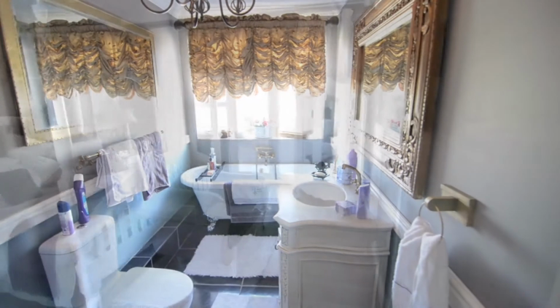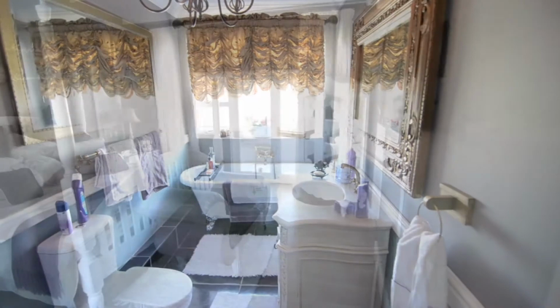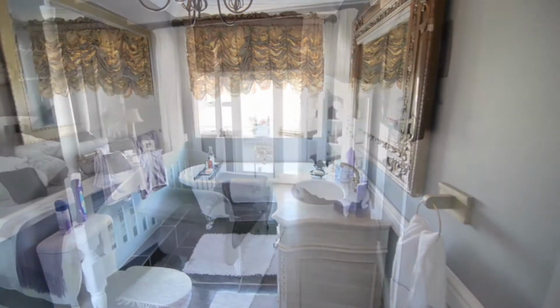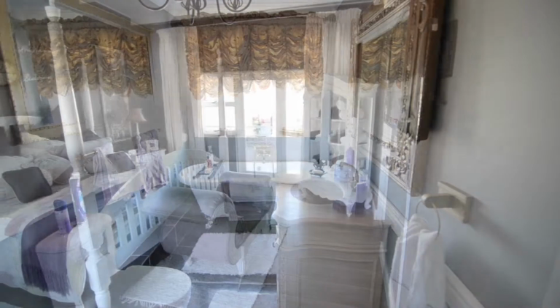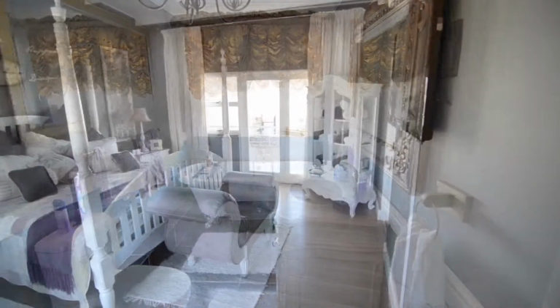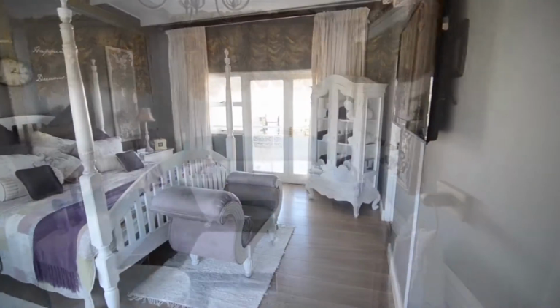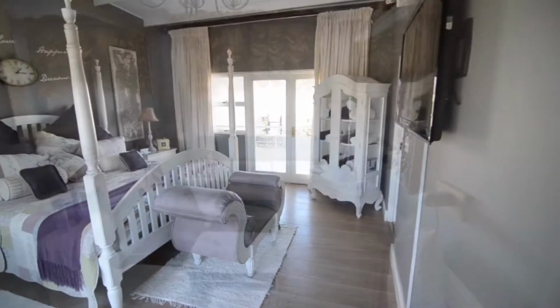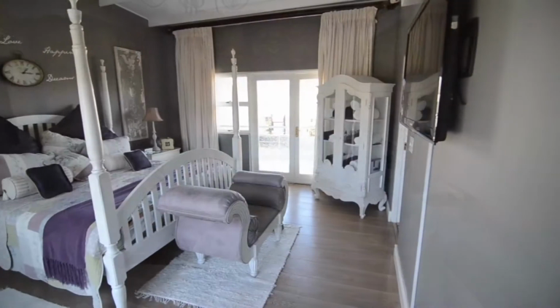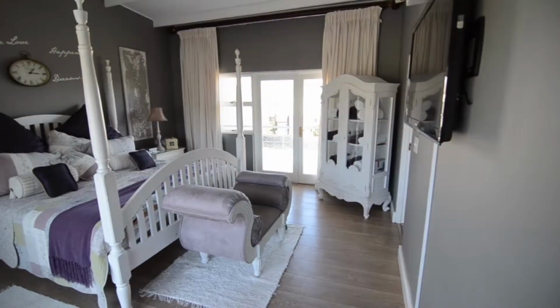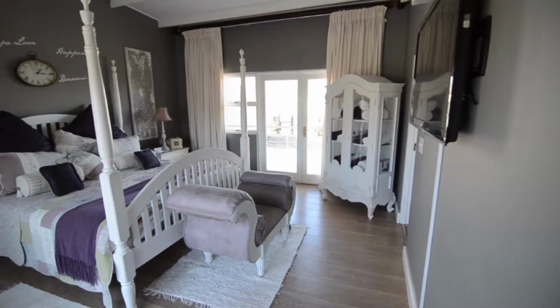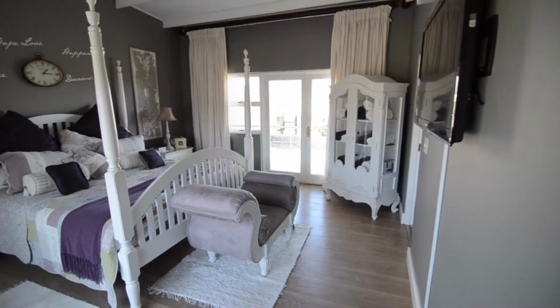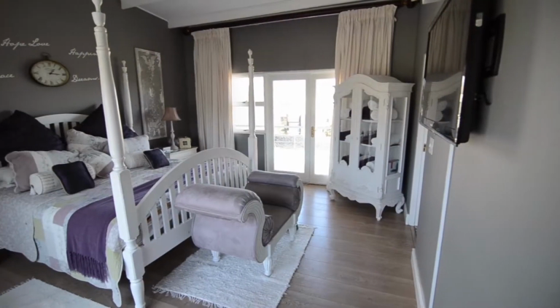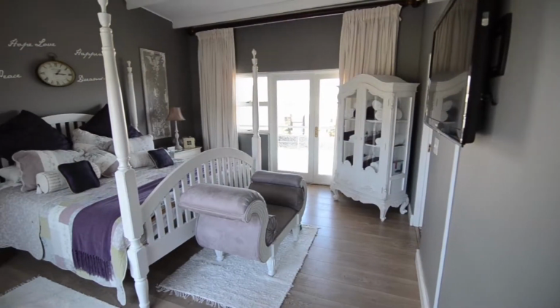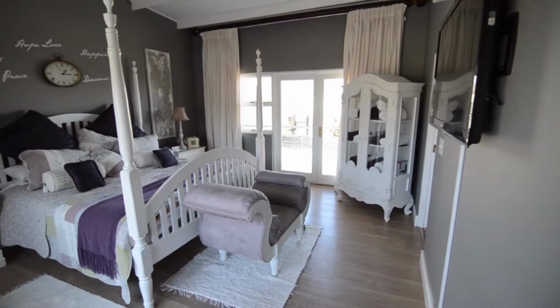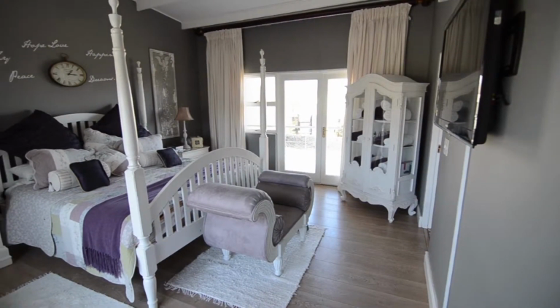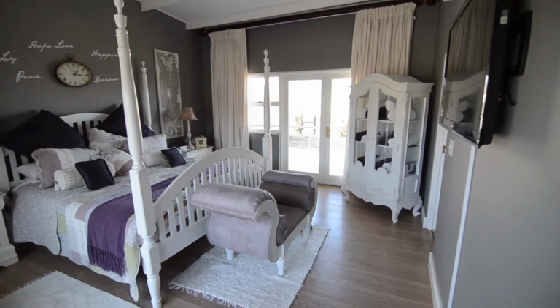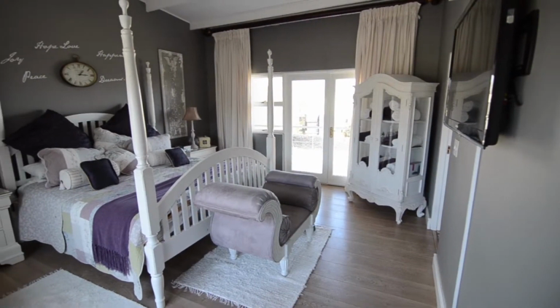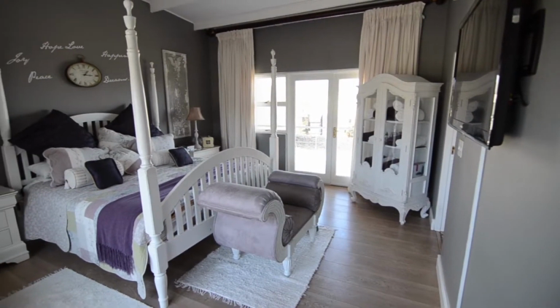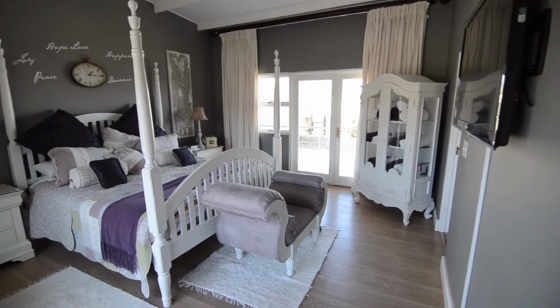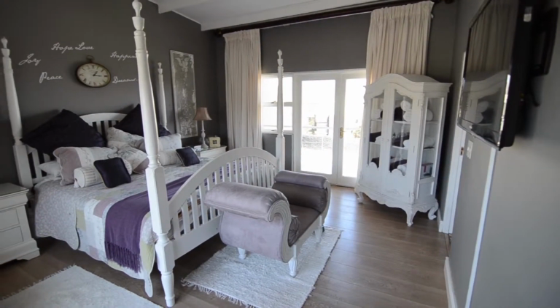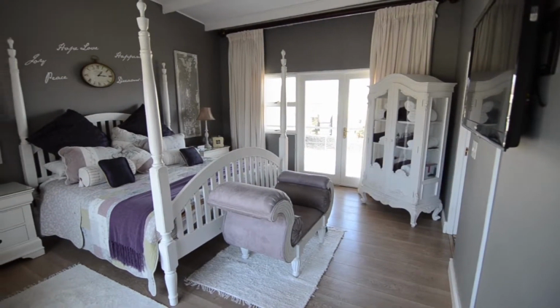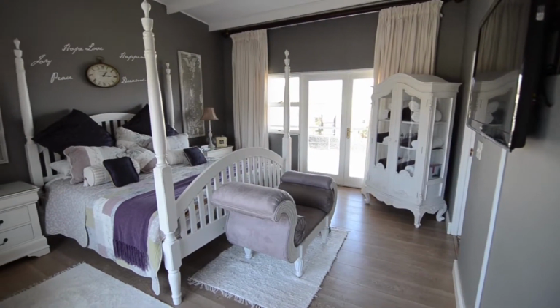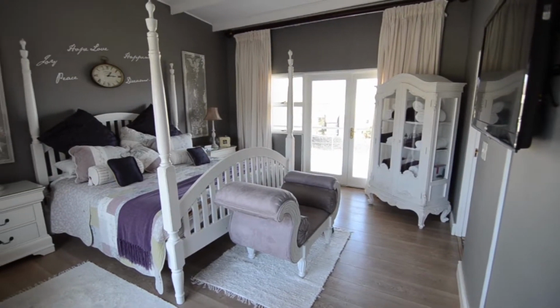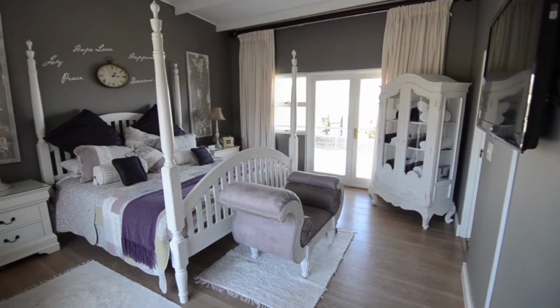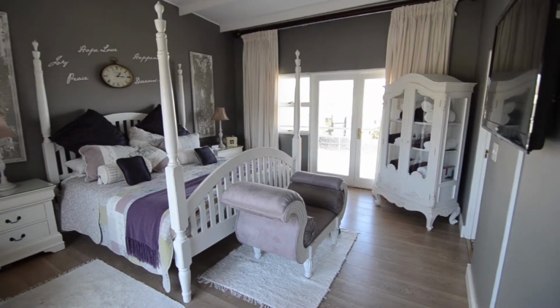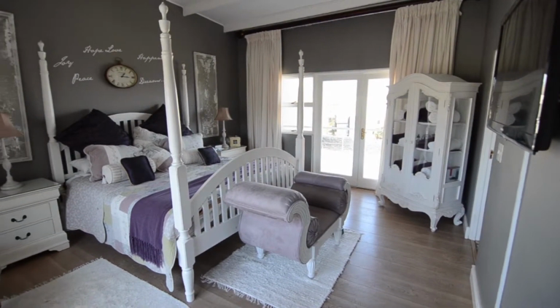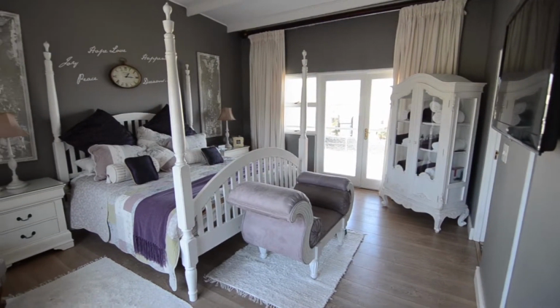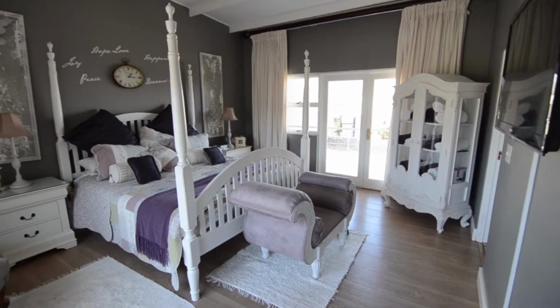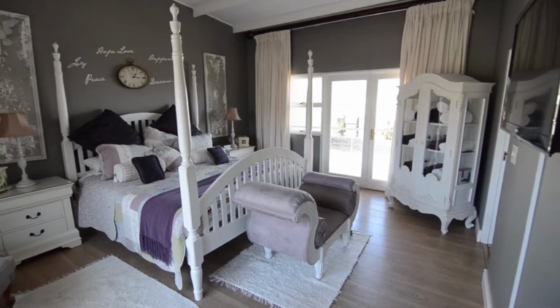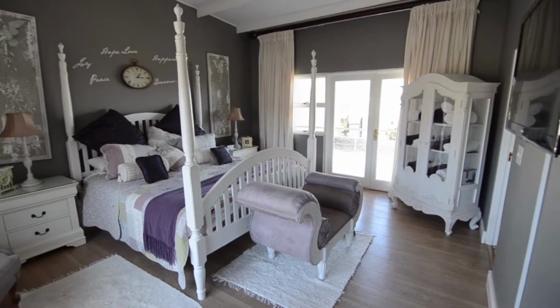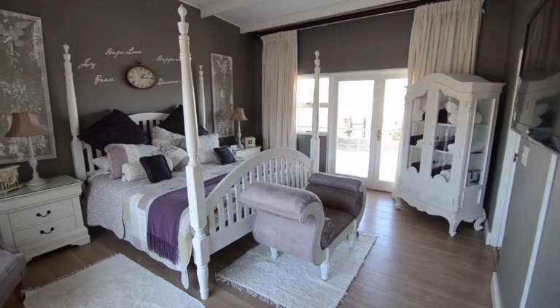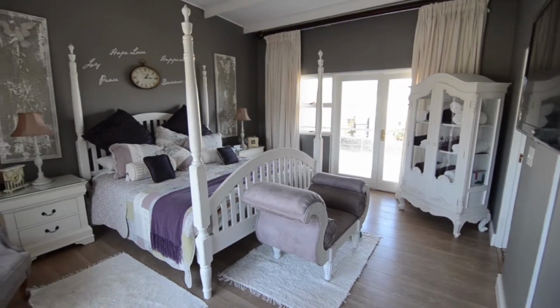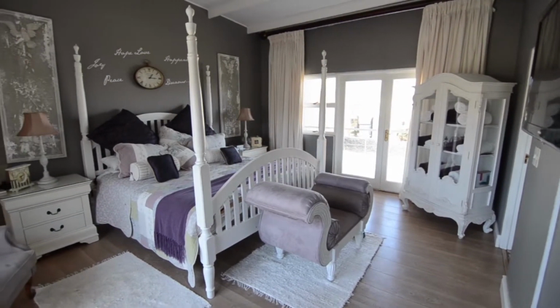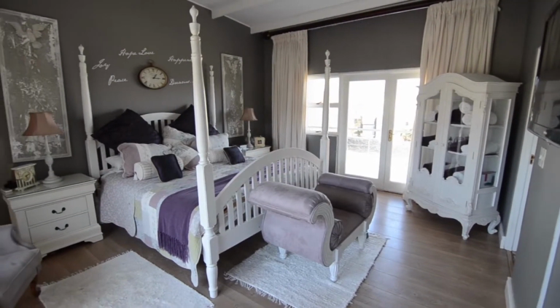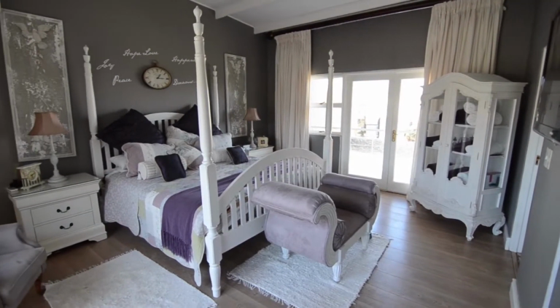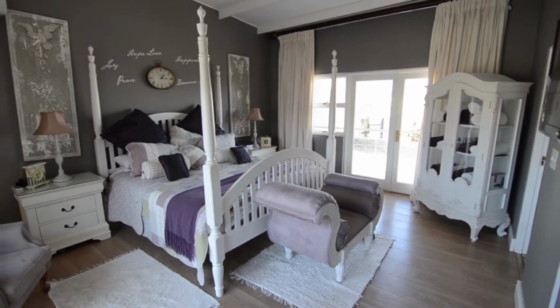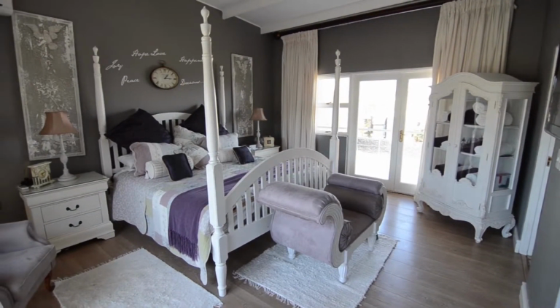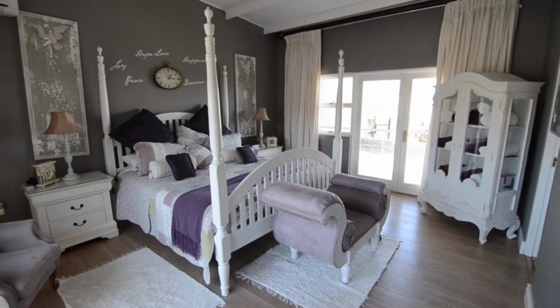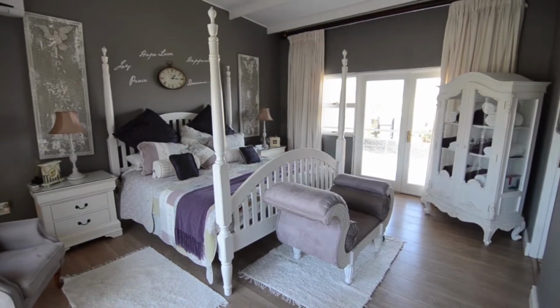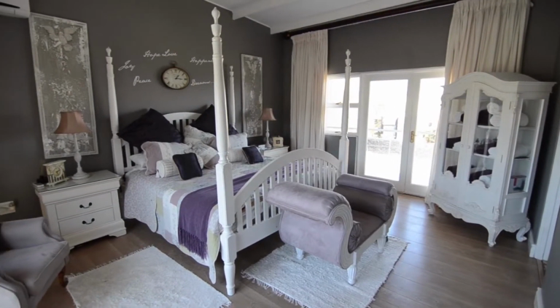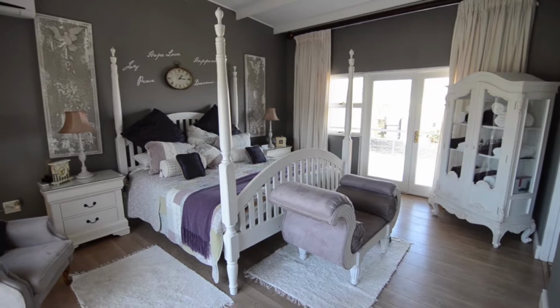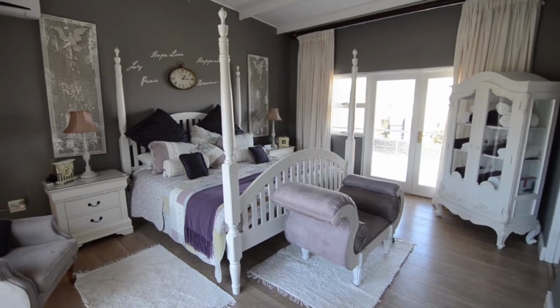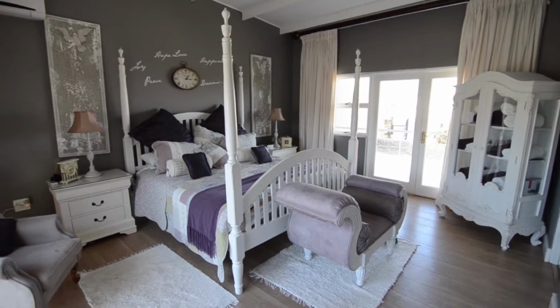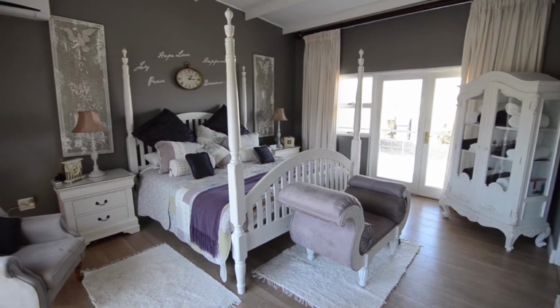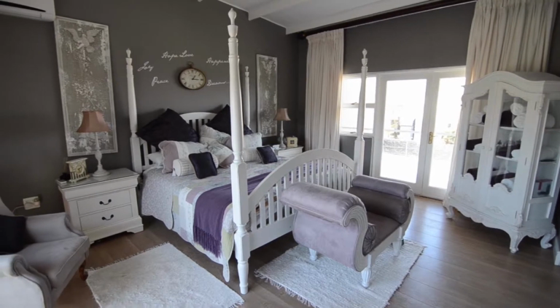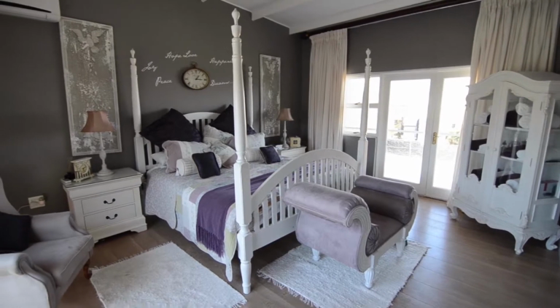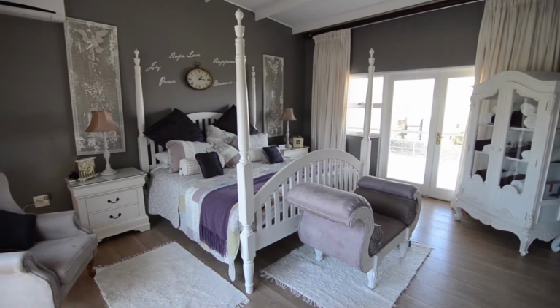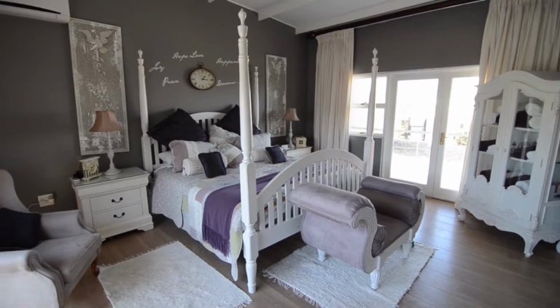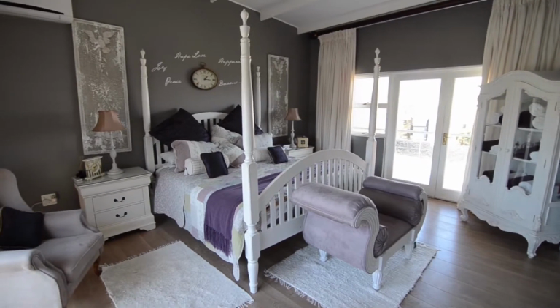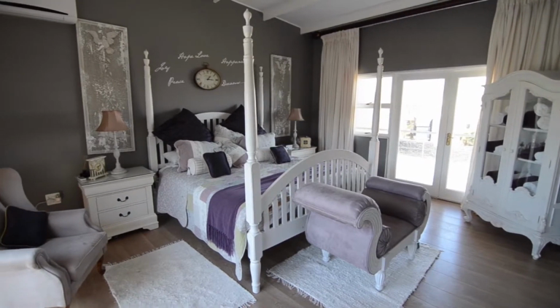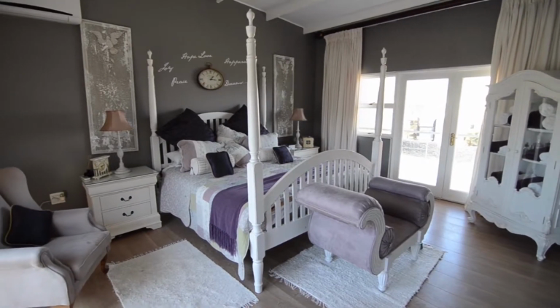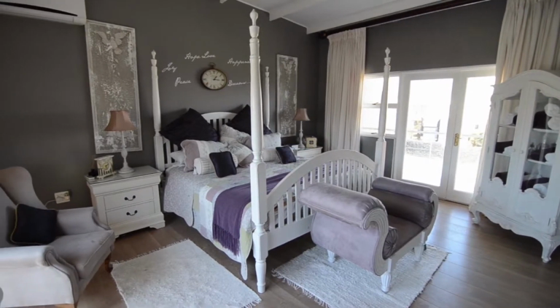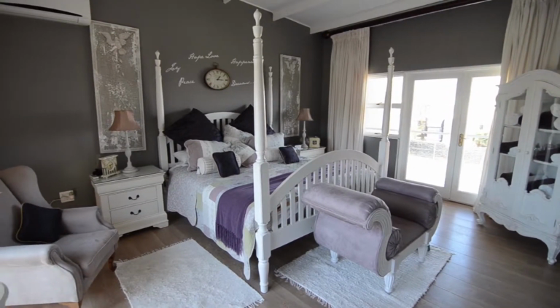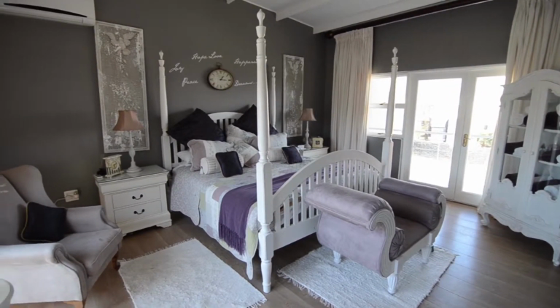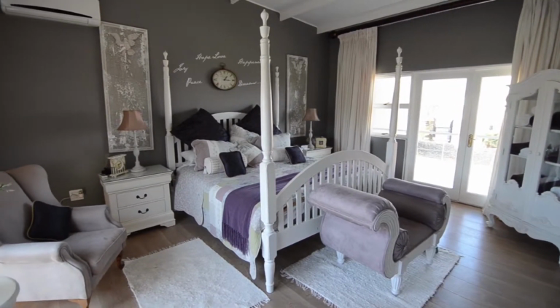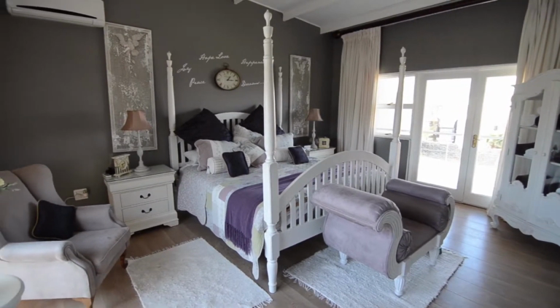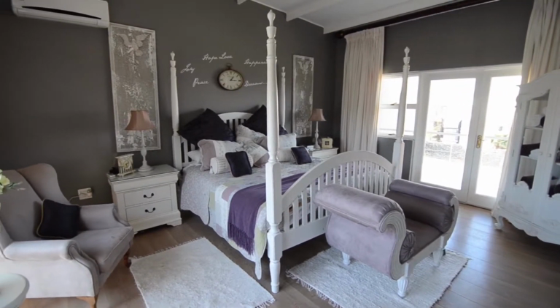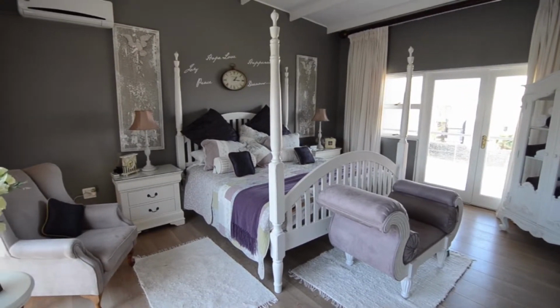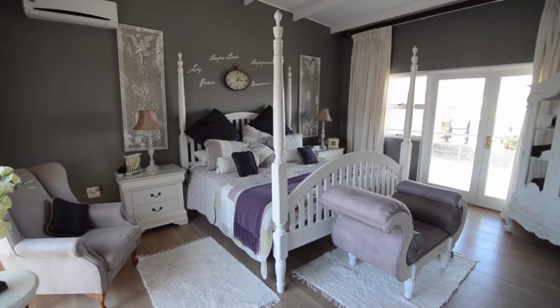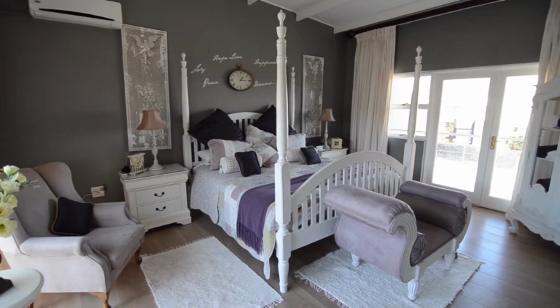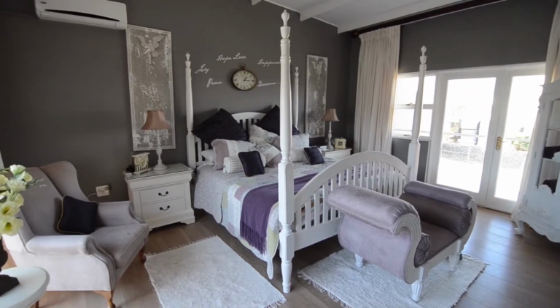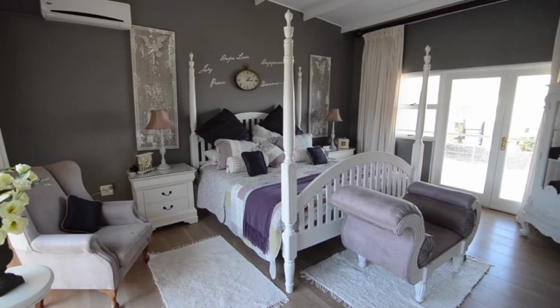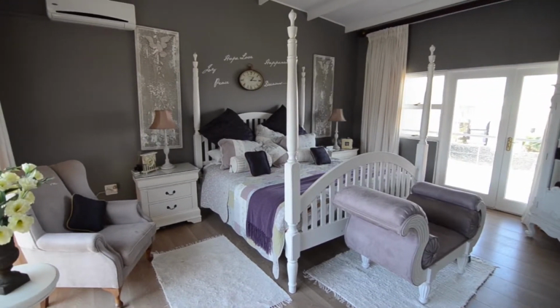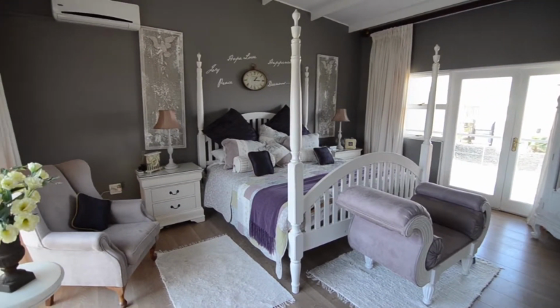The spacious main bedroom boasts laminated wood flooring, air conditioning, a private balcony and an ensuite bathroom.